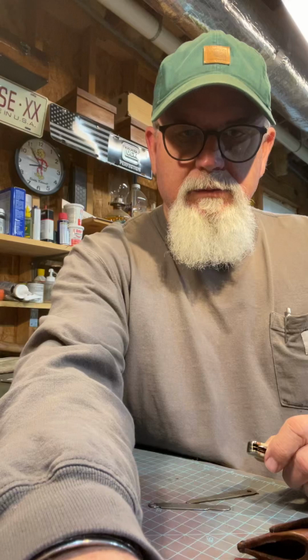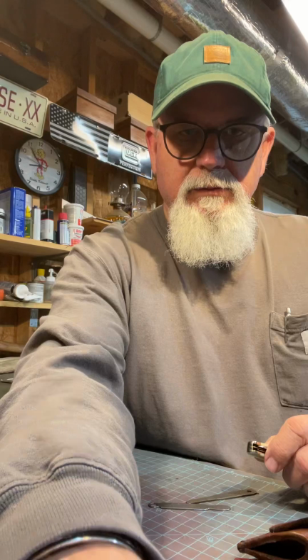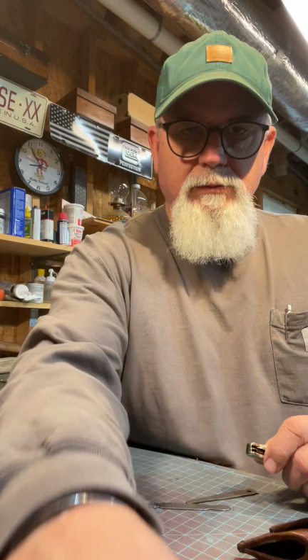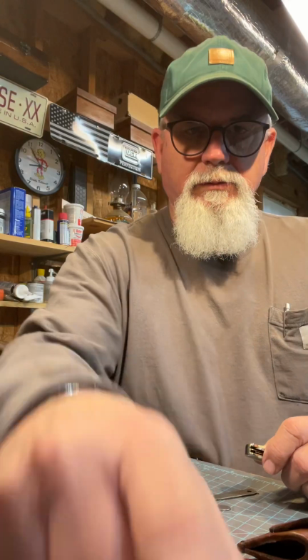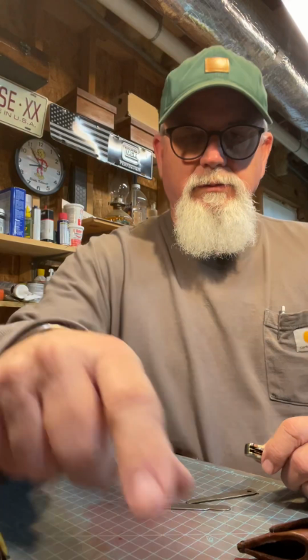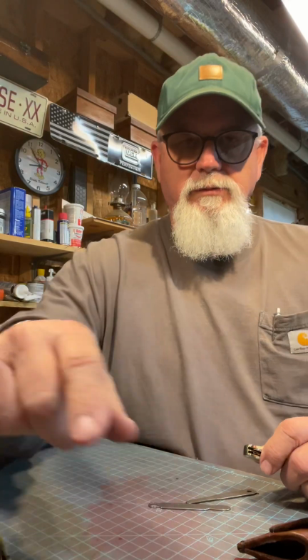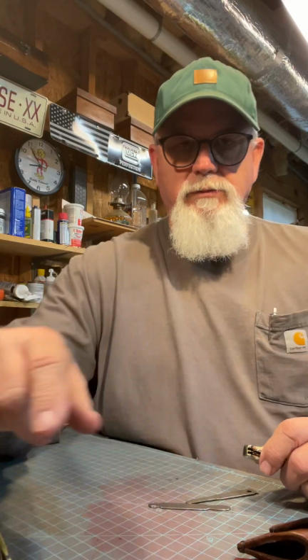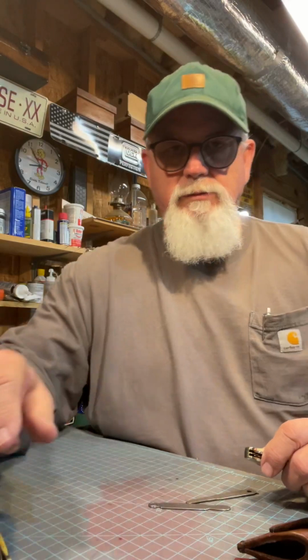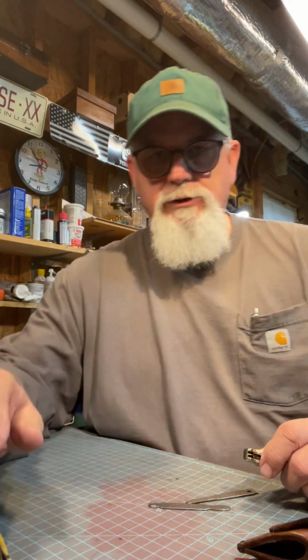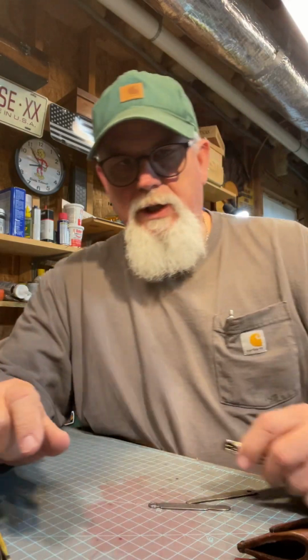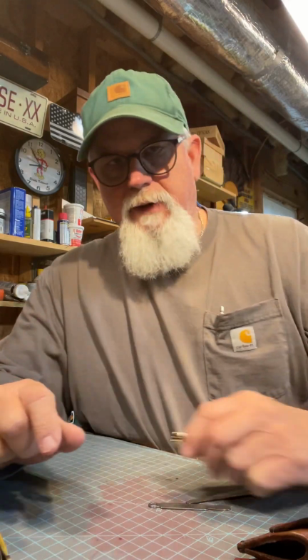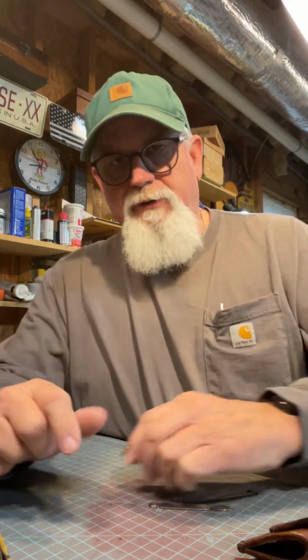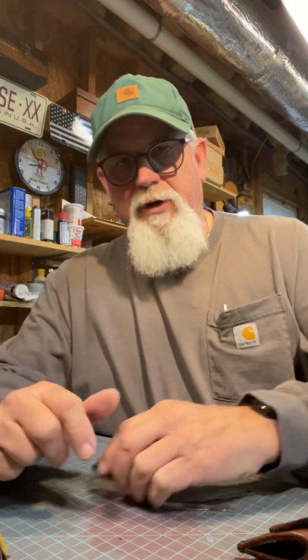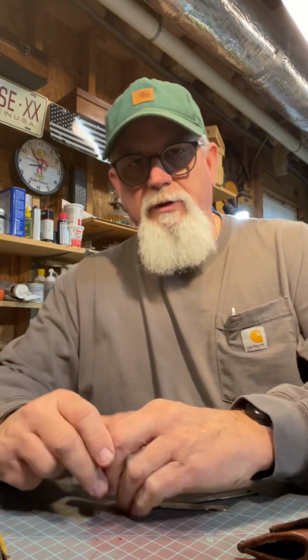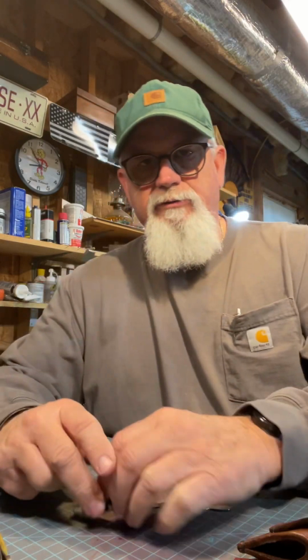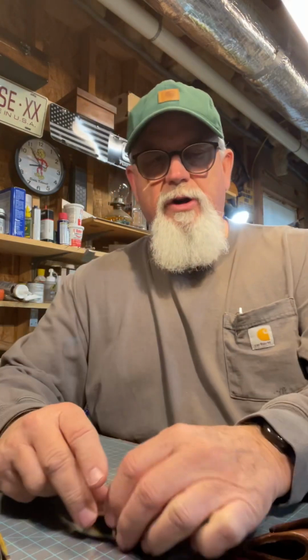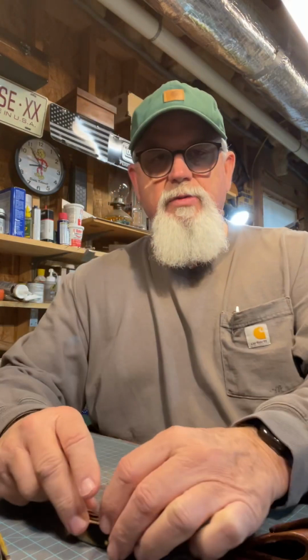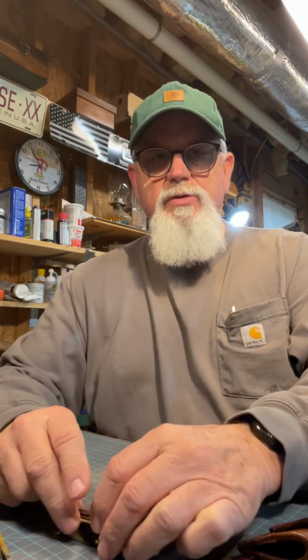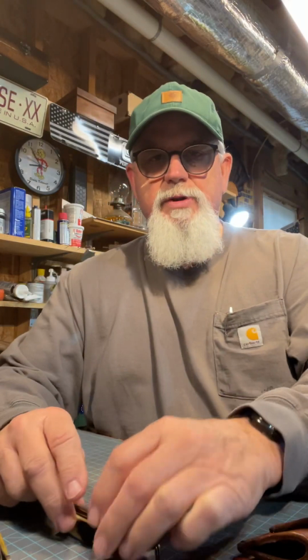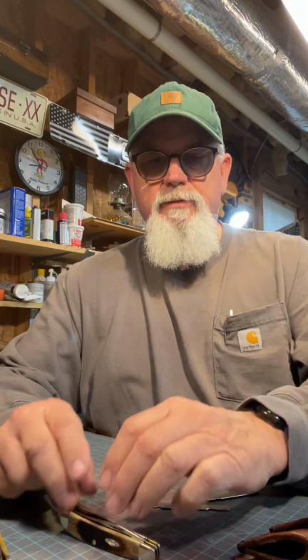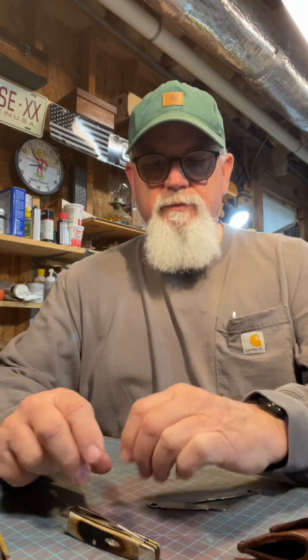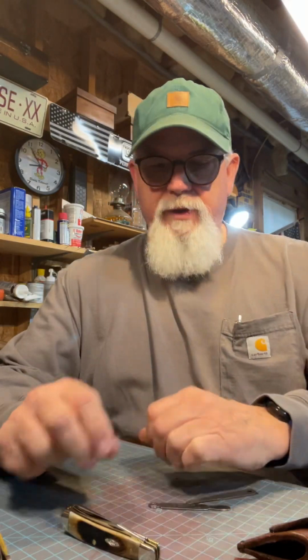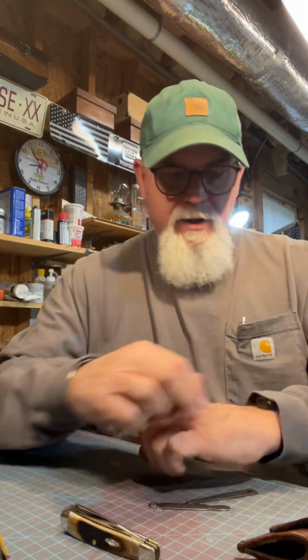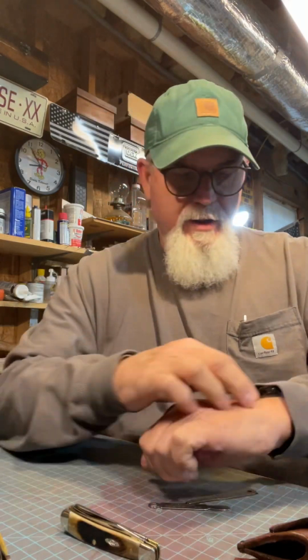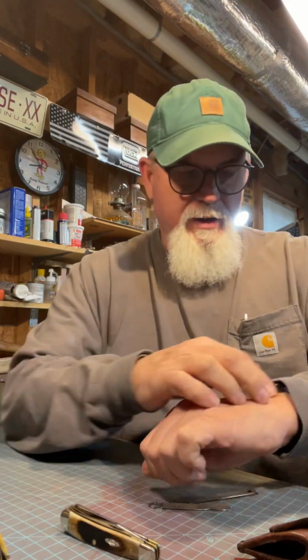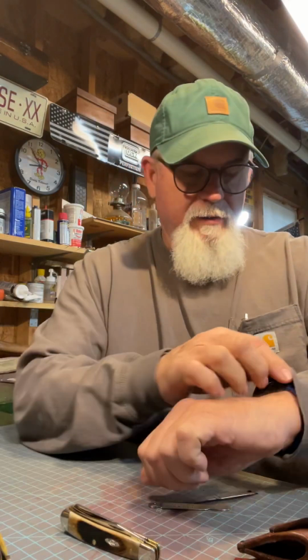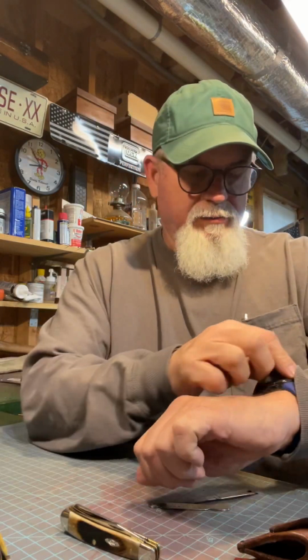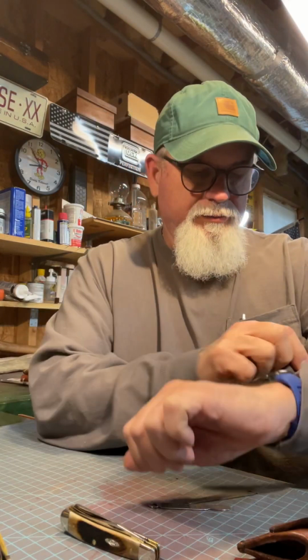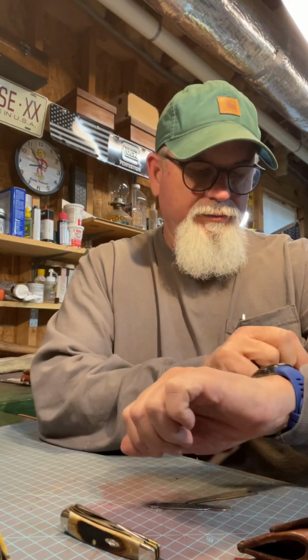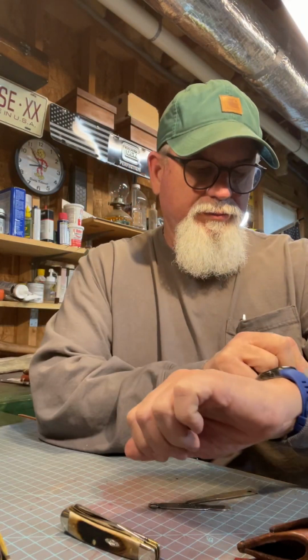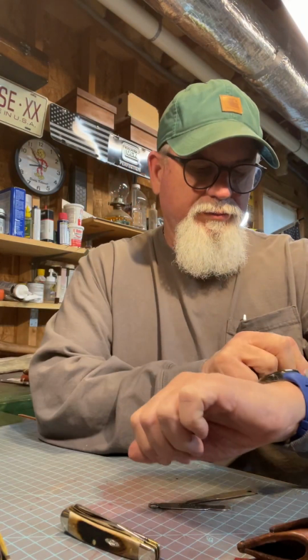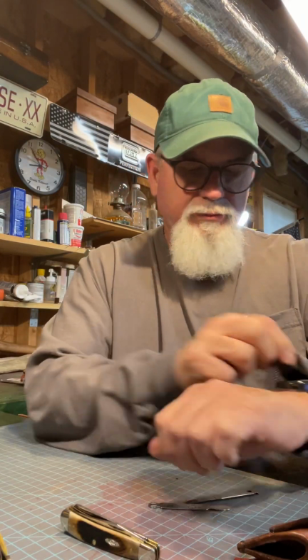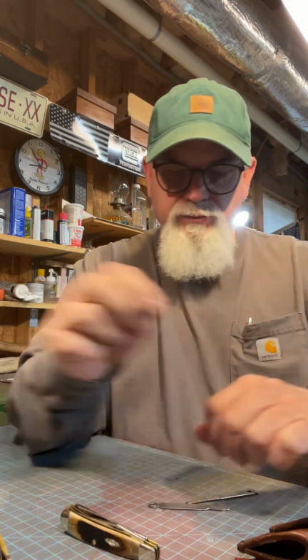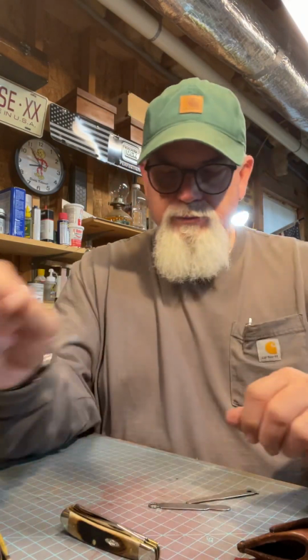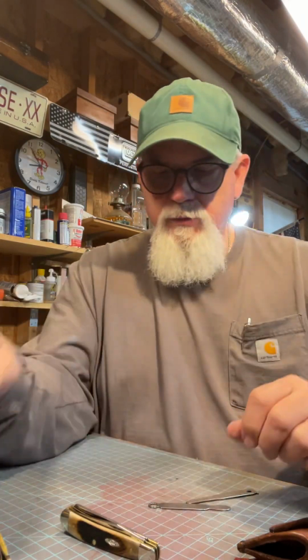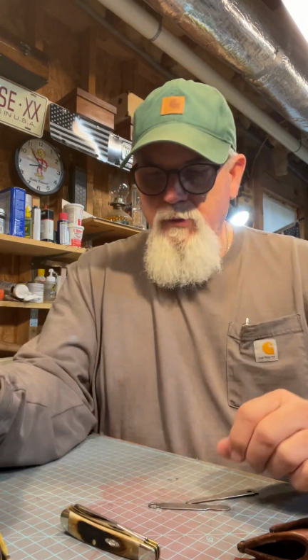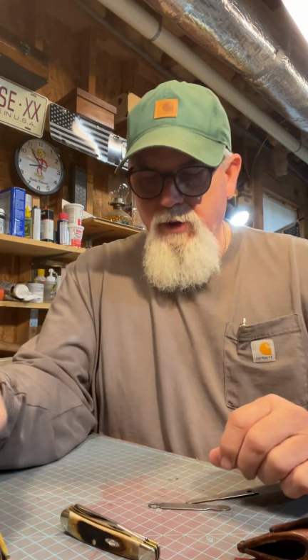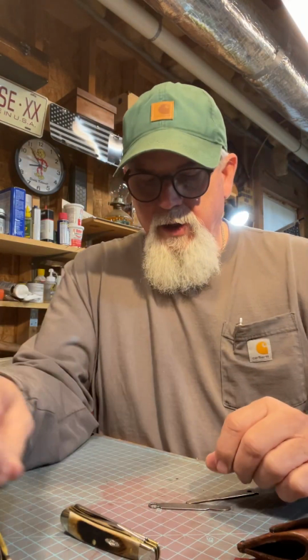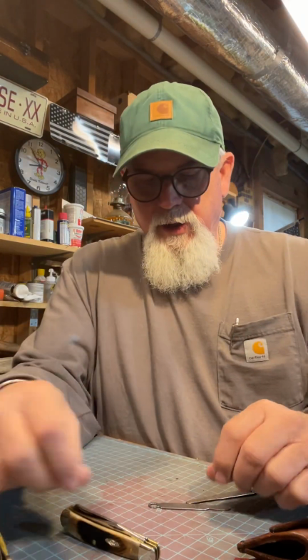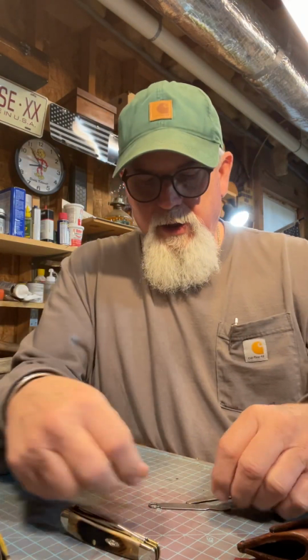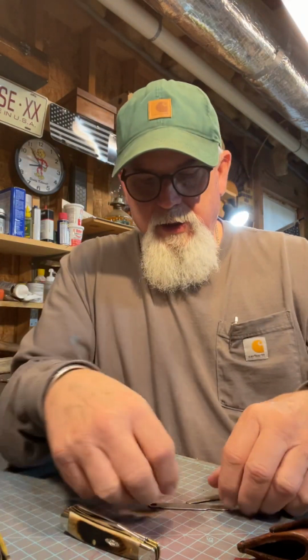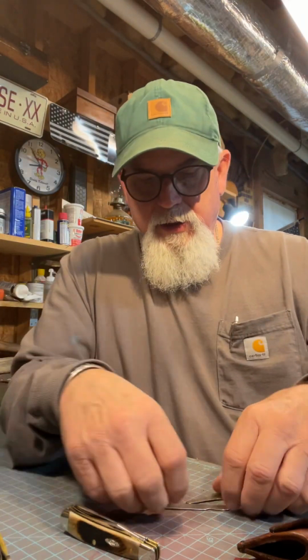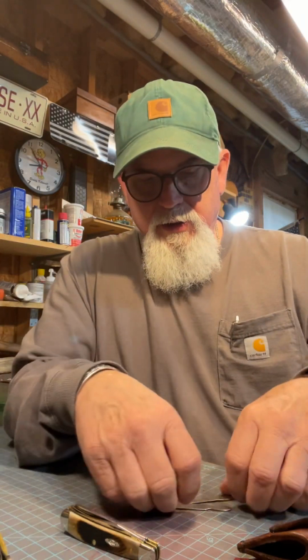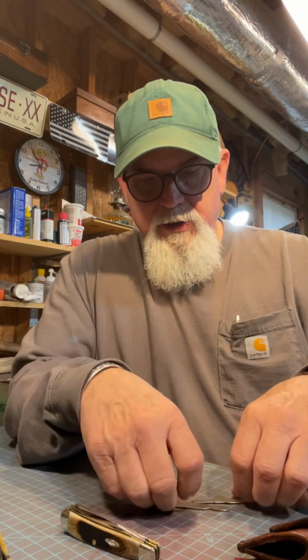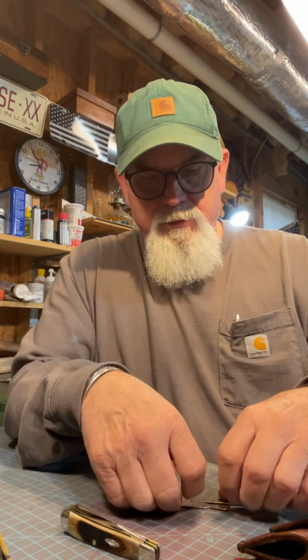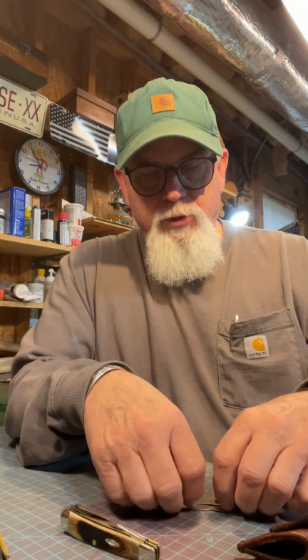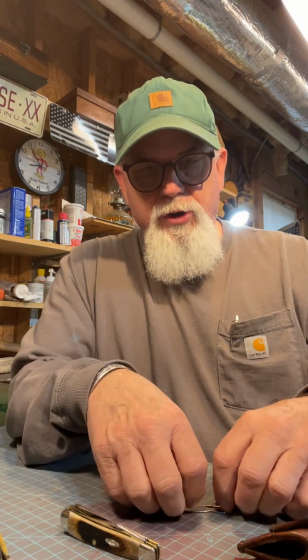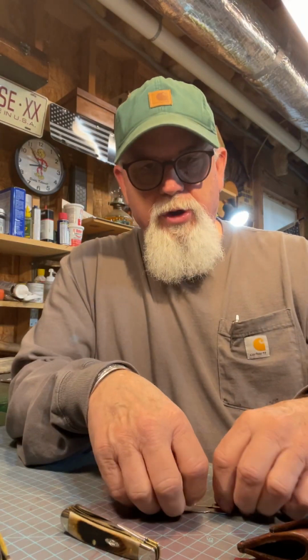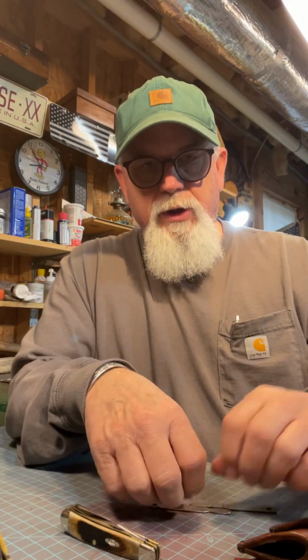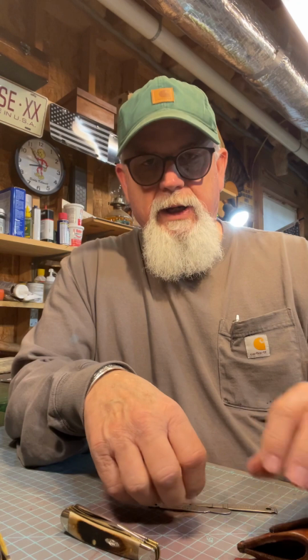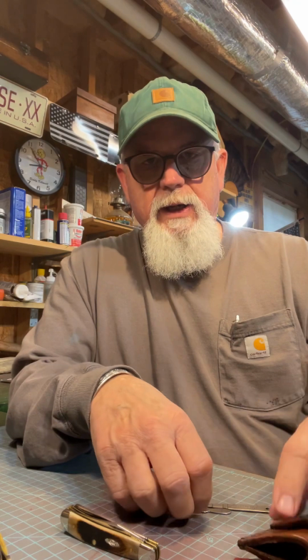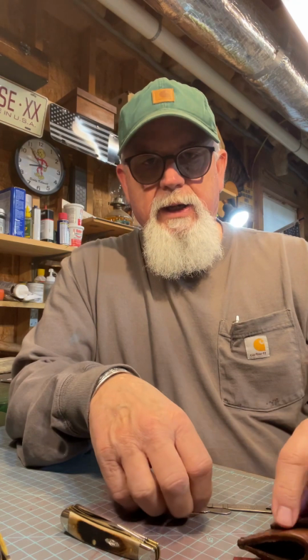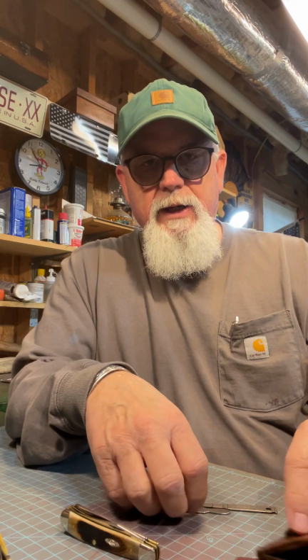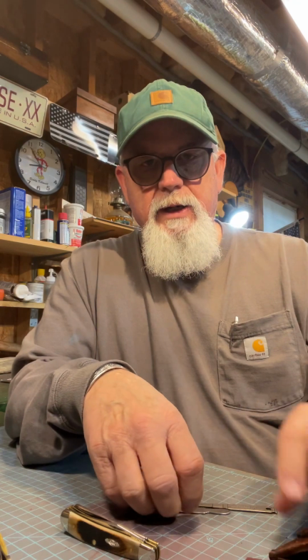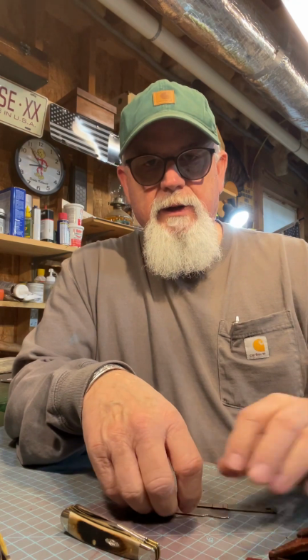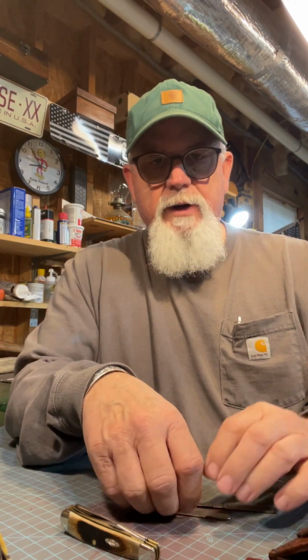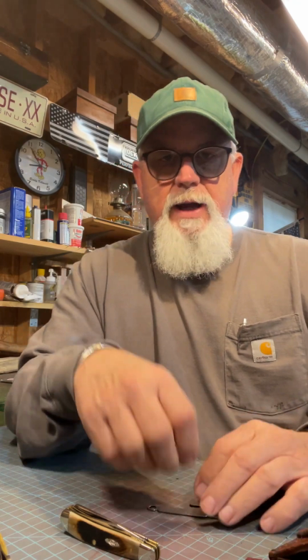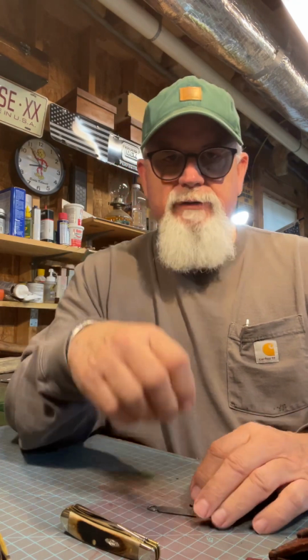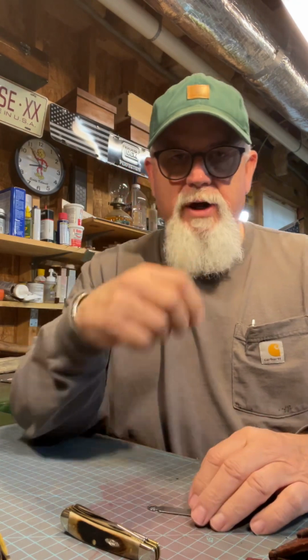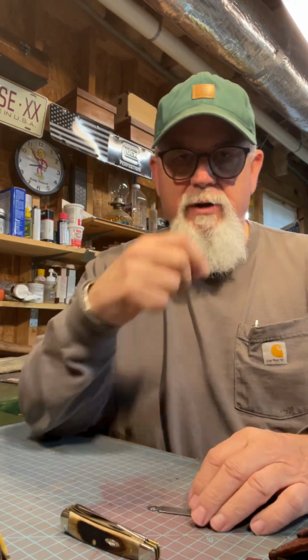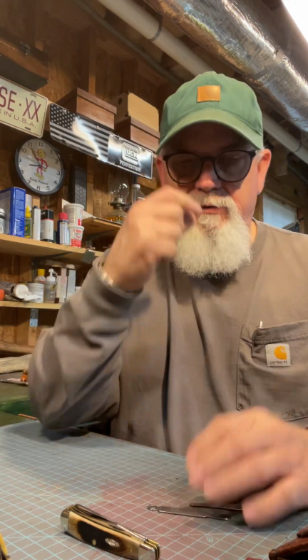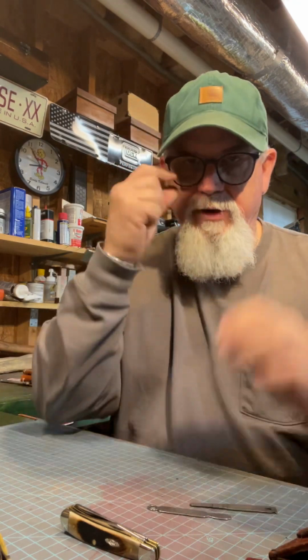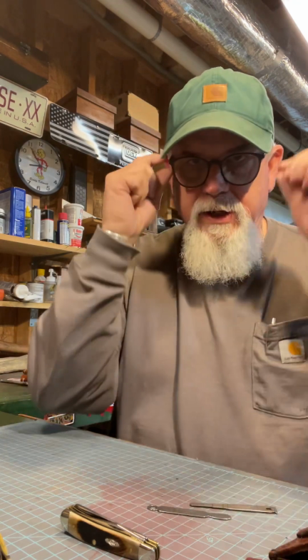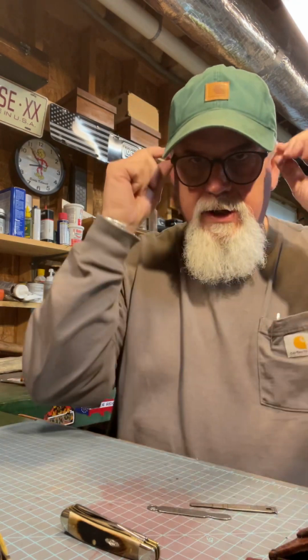Good afternoon folks. We'll do another Knife Talk video.